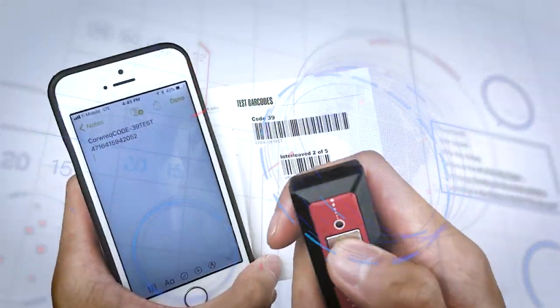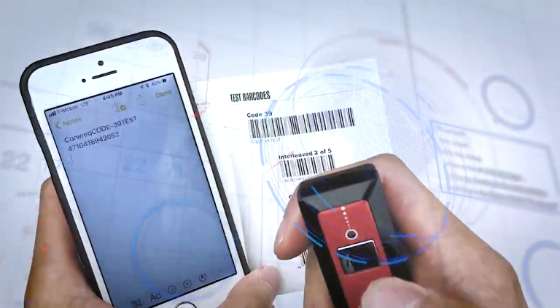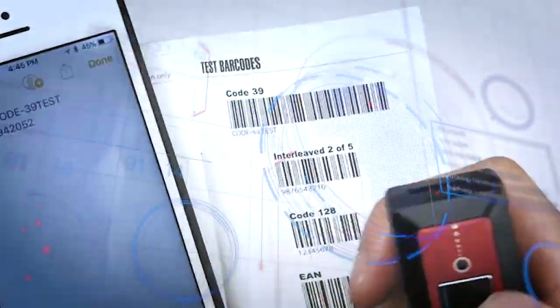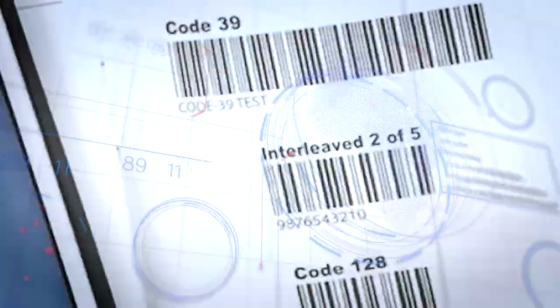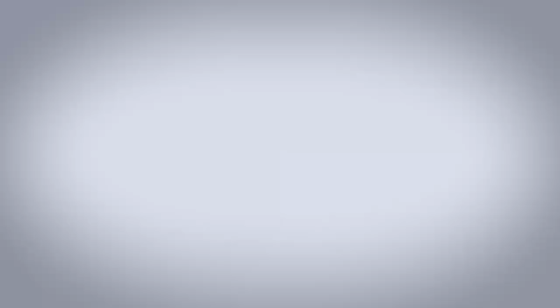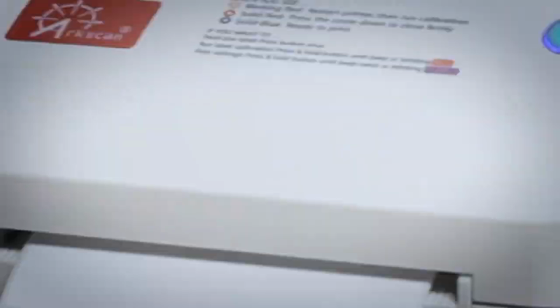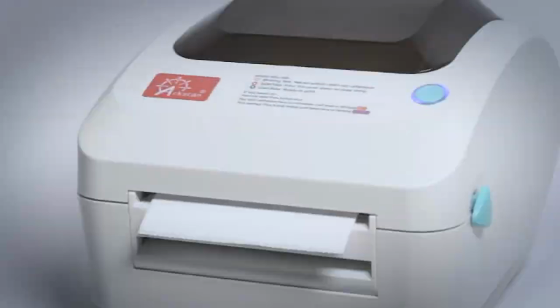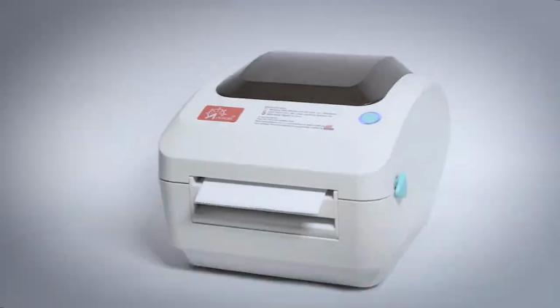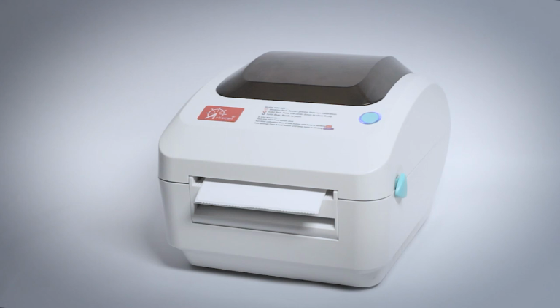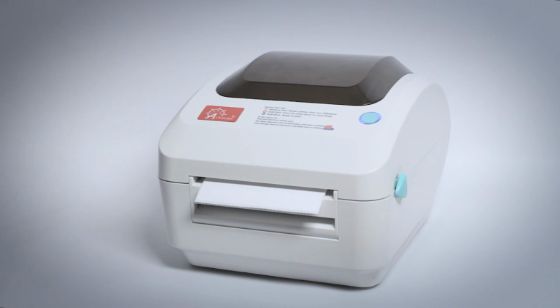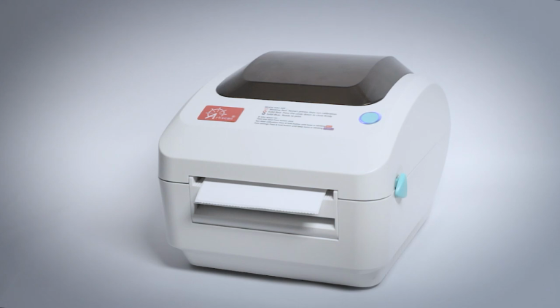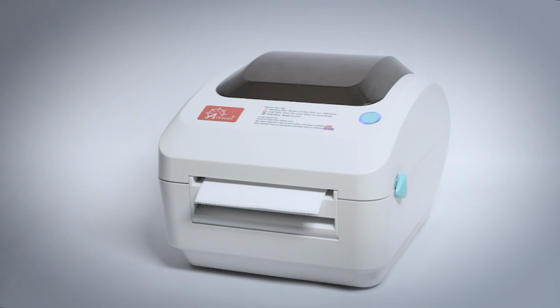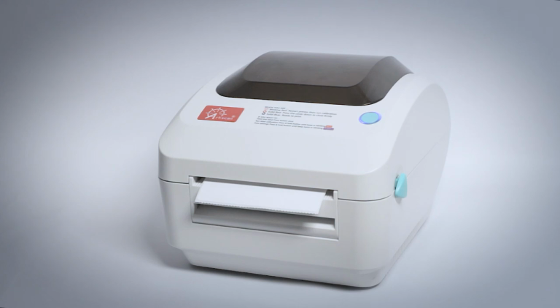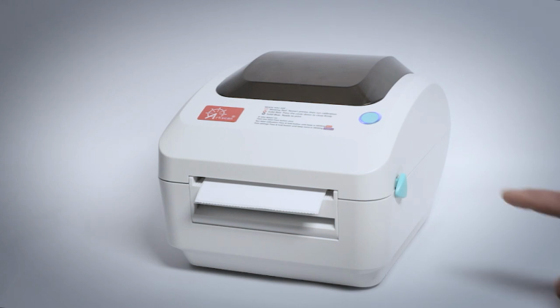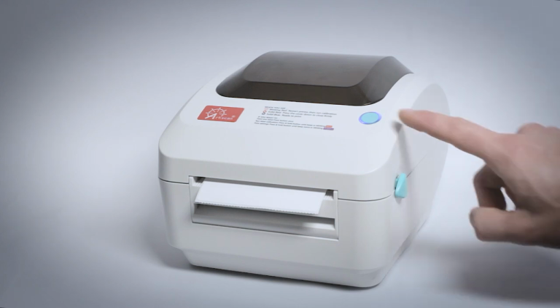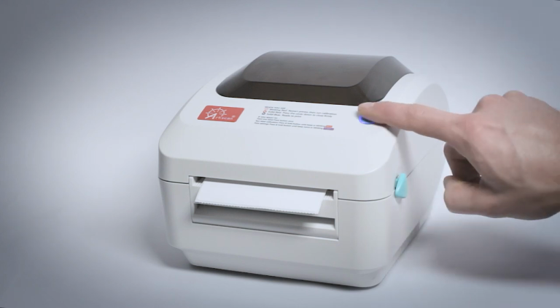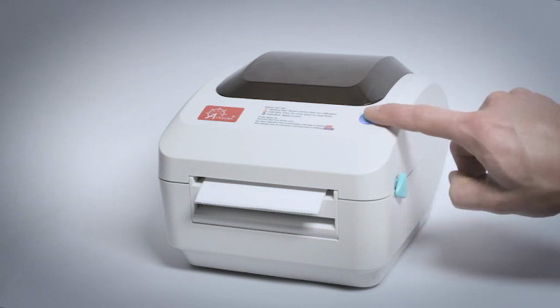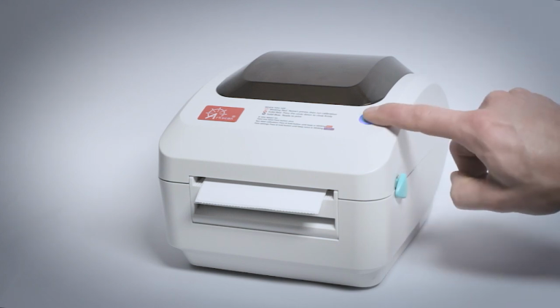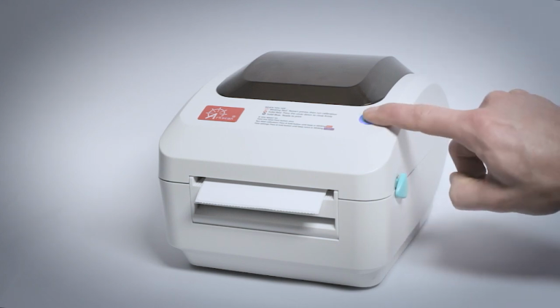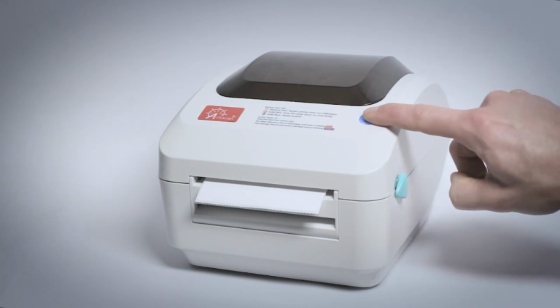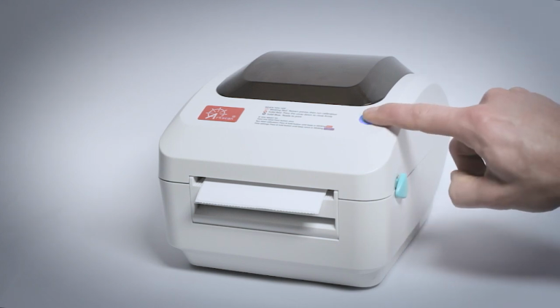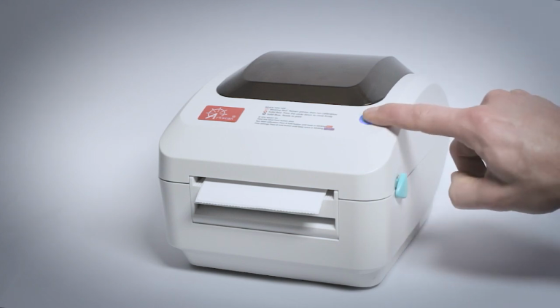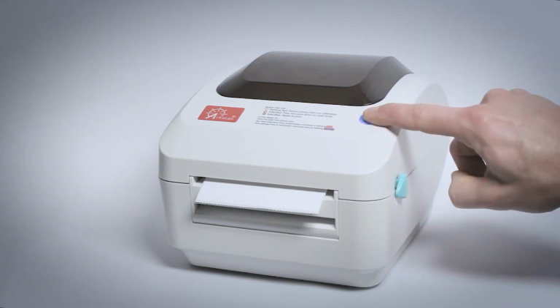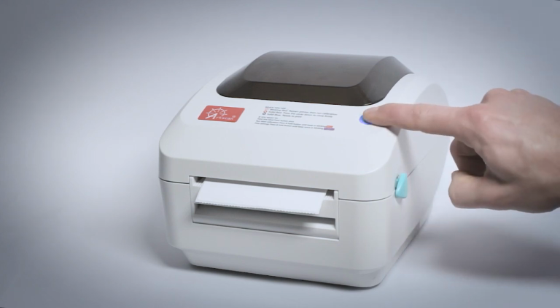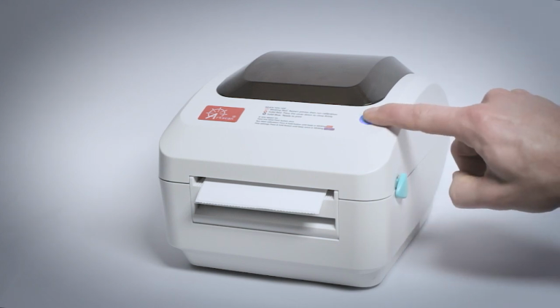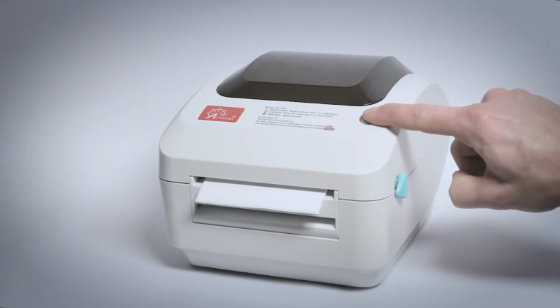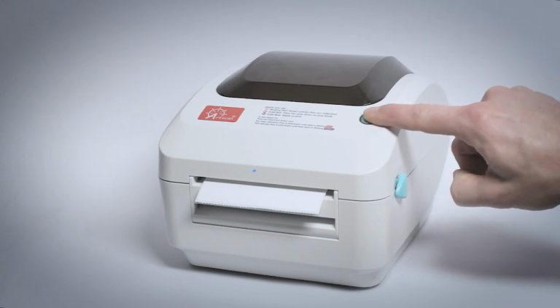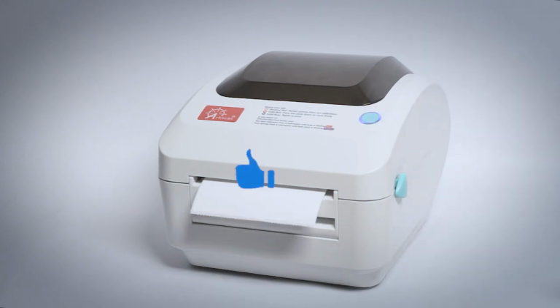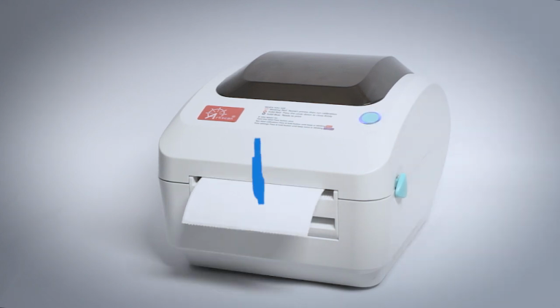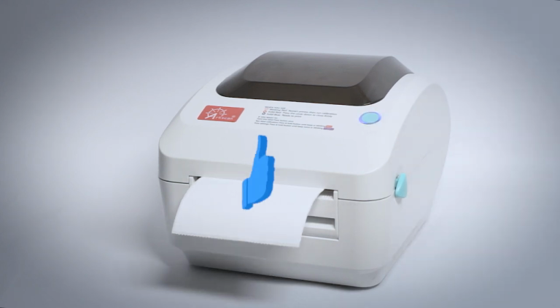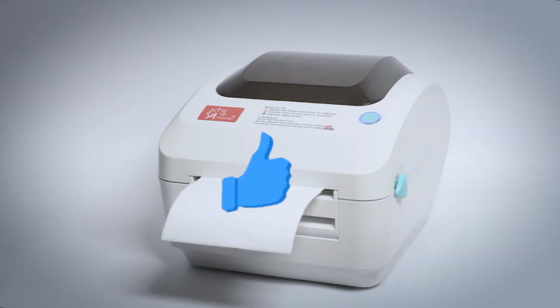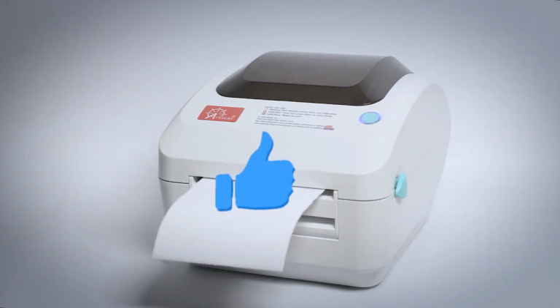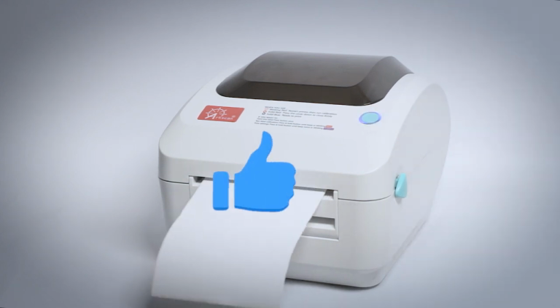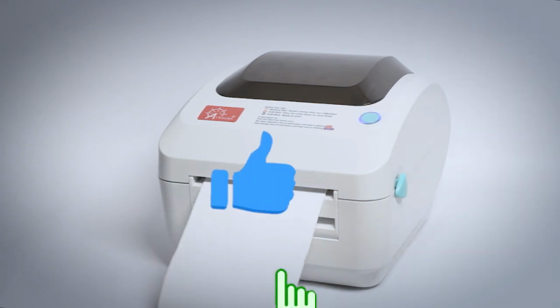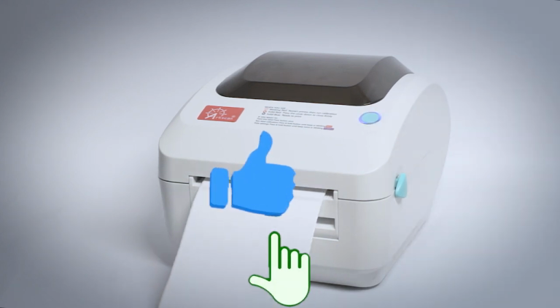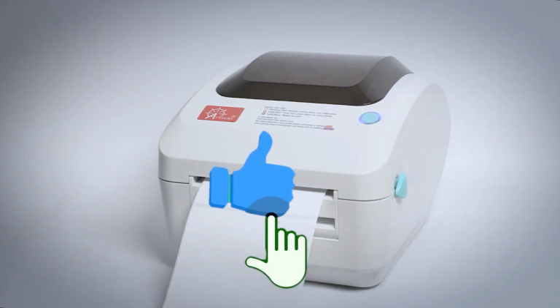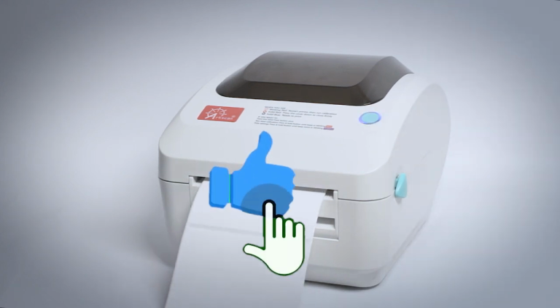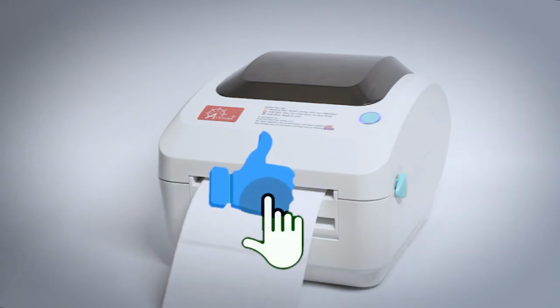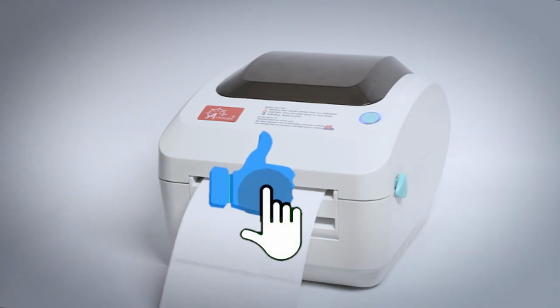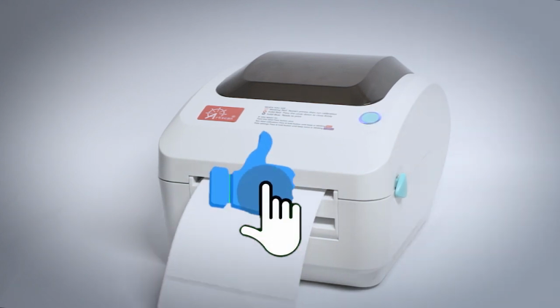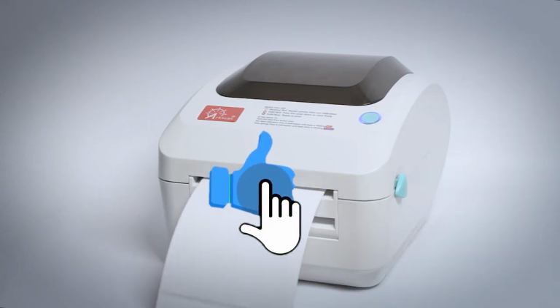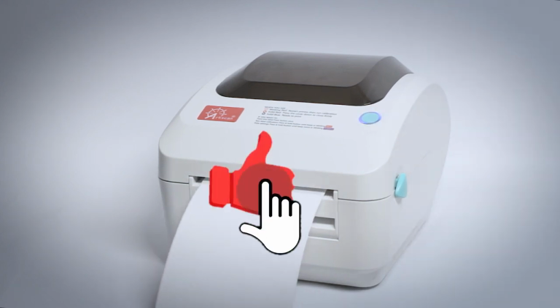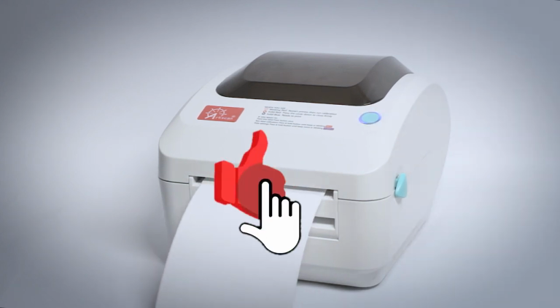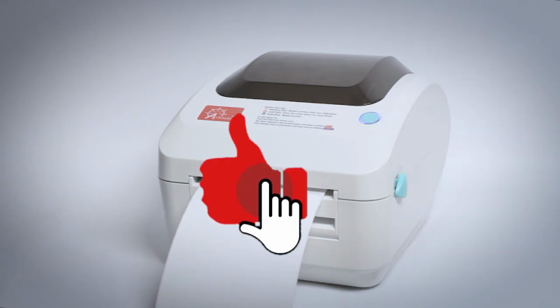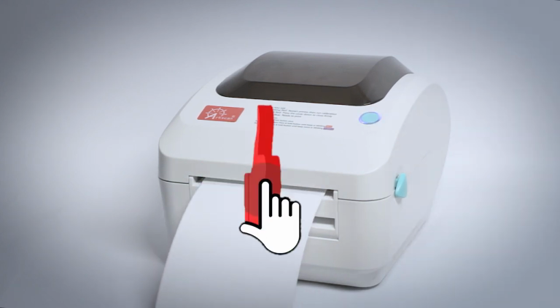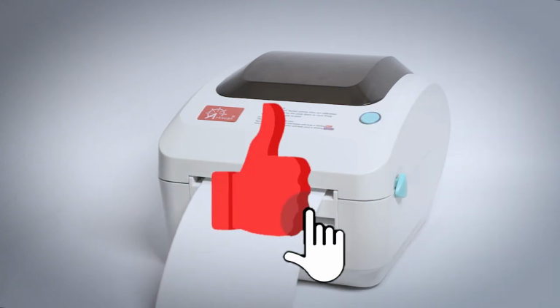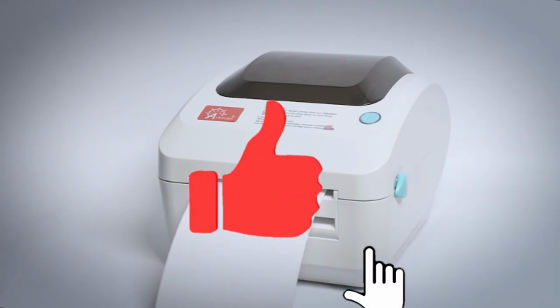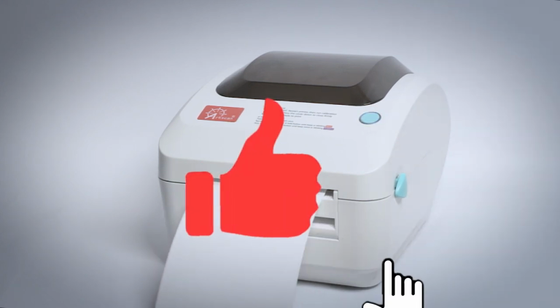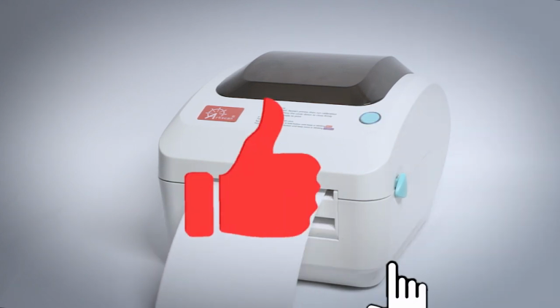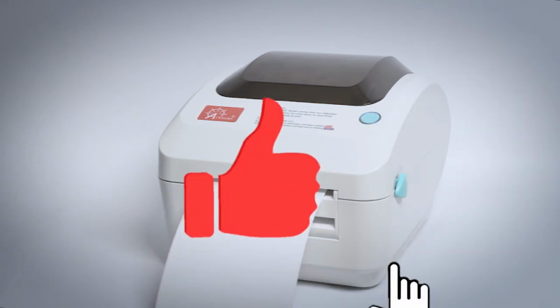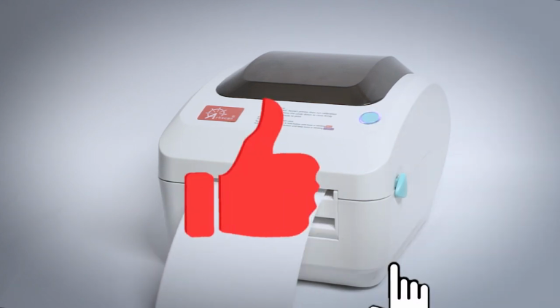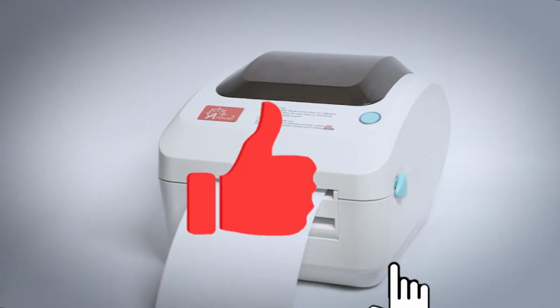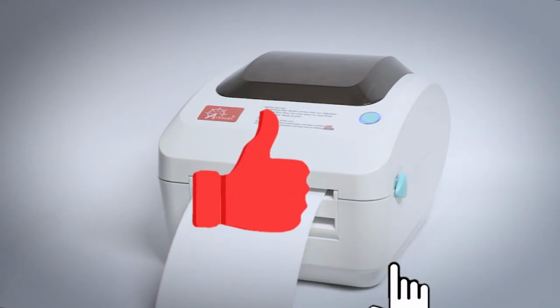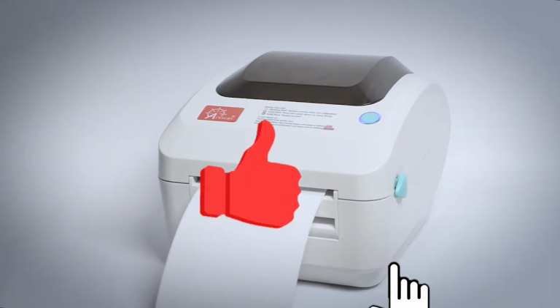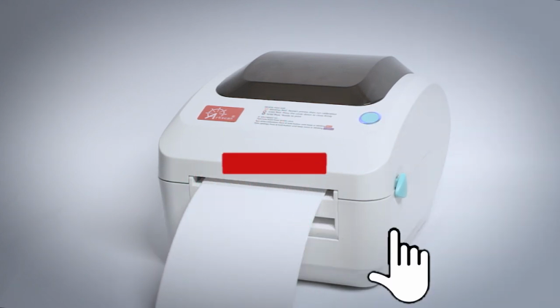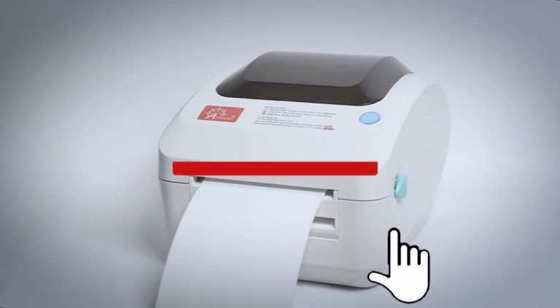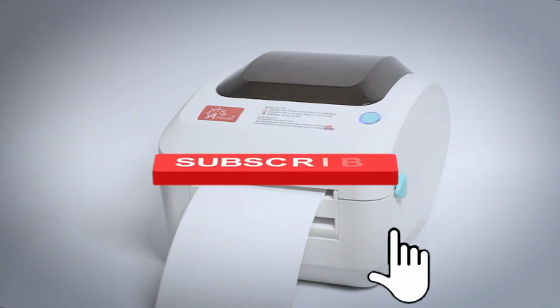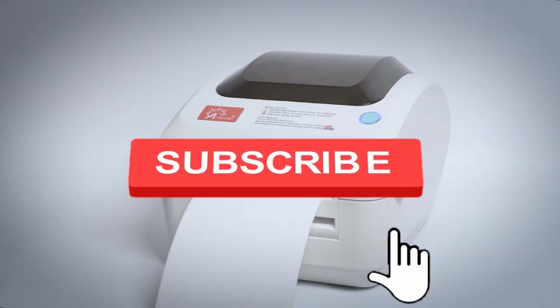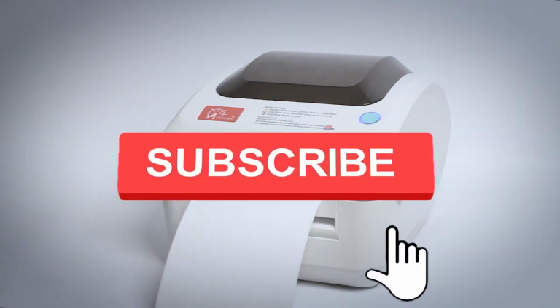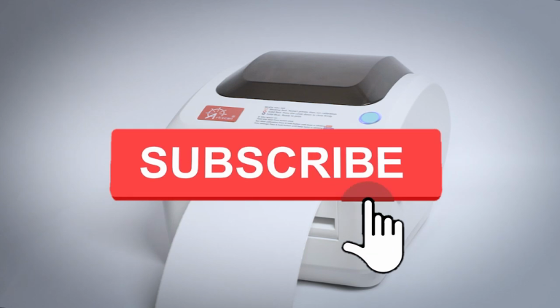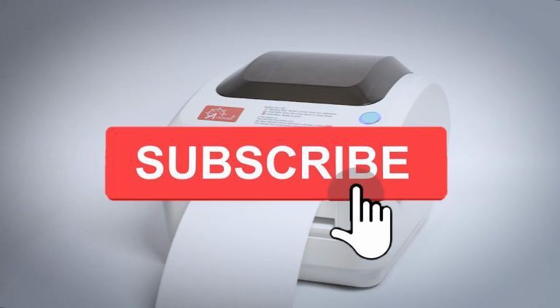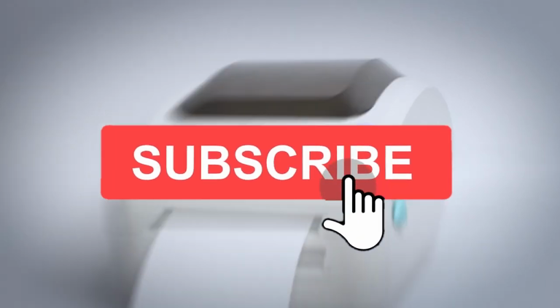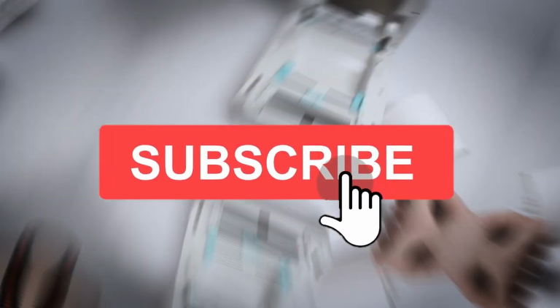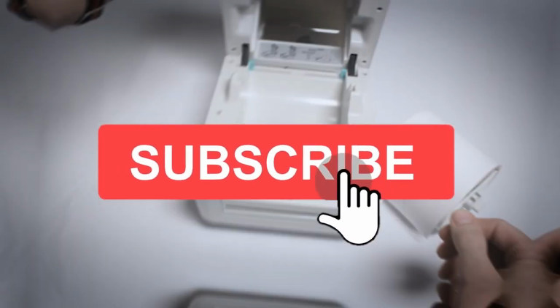If this video has been helpful, please give it a thumbs up and click on that subscribe button.